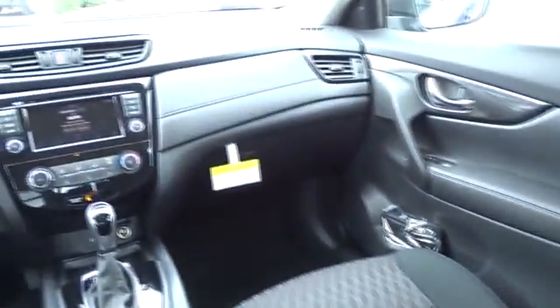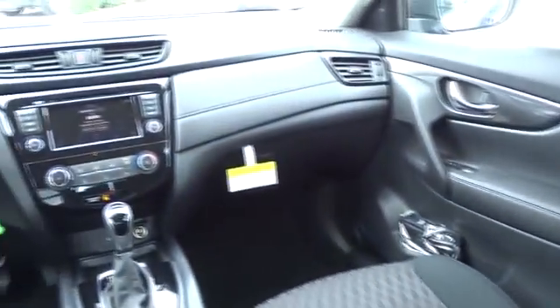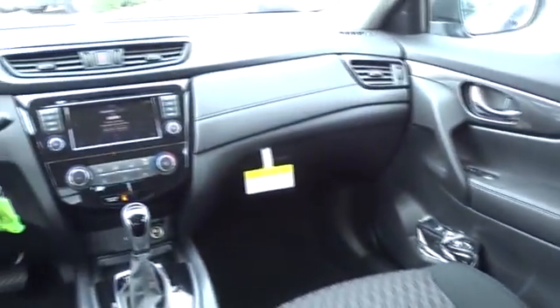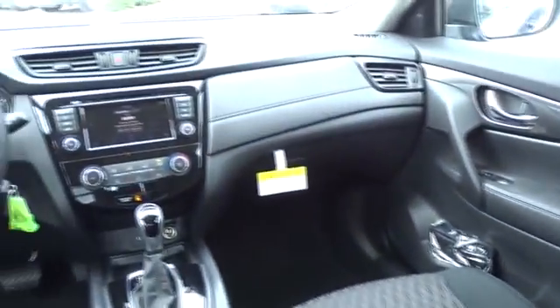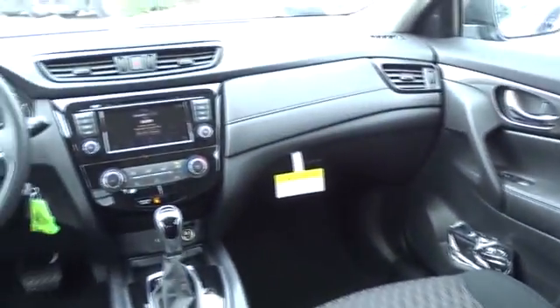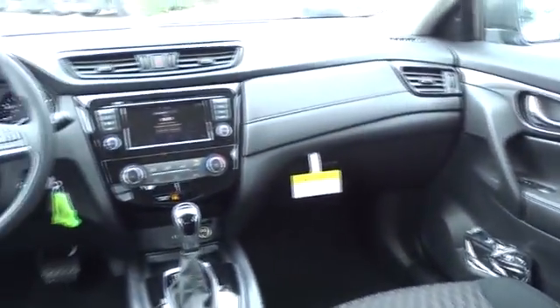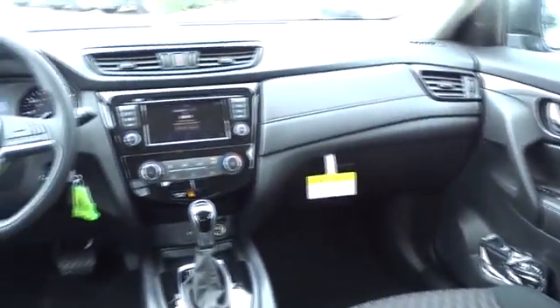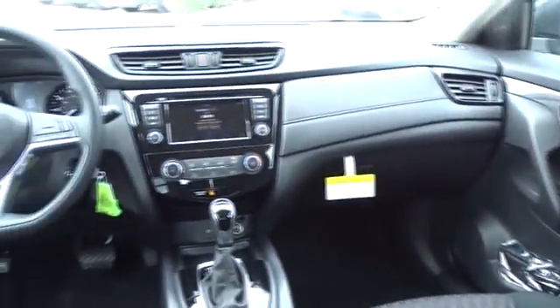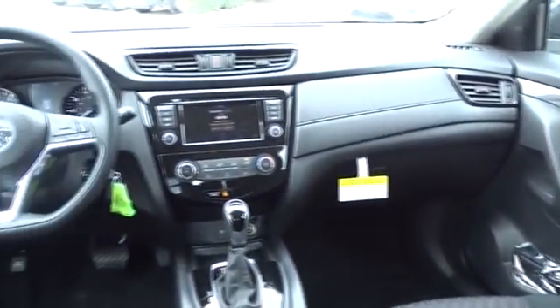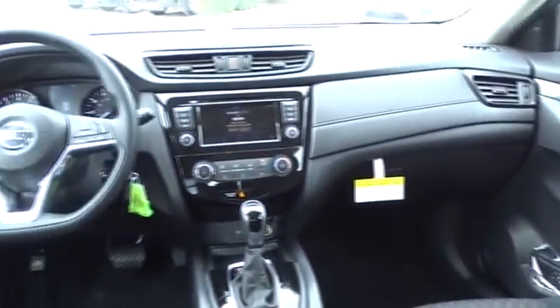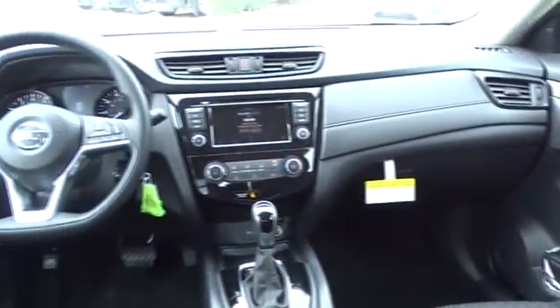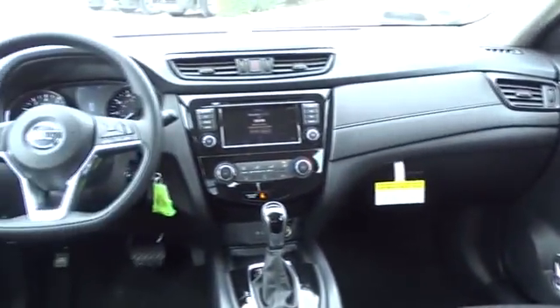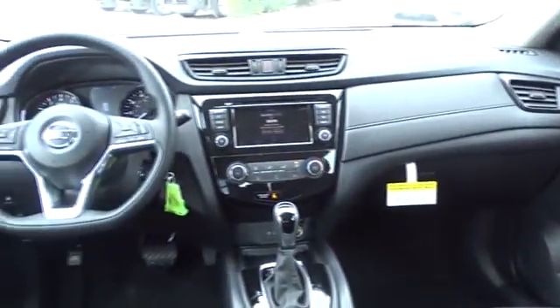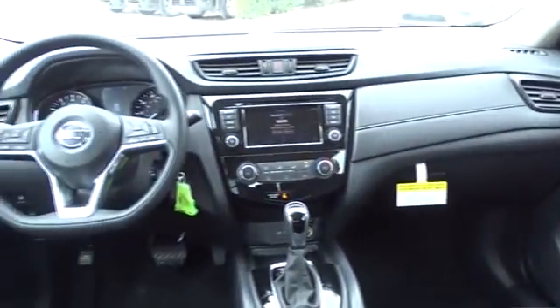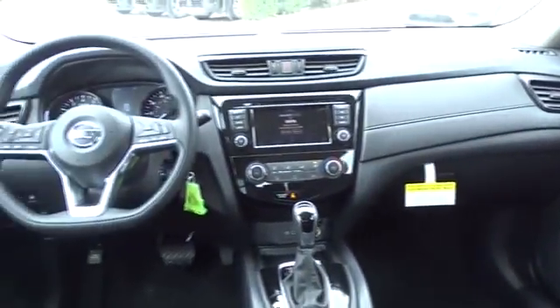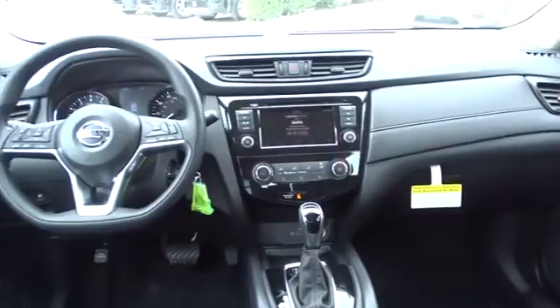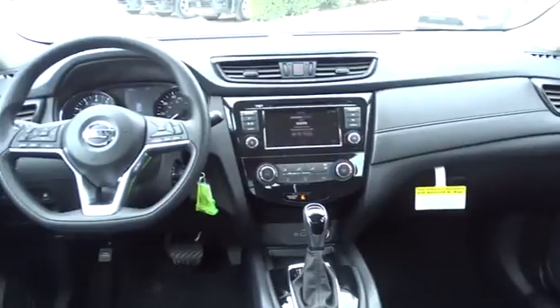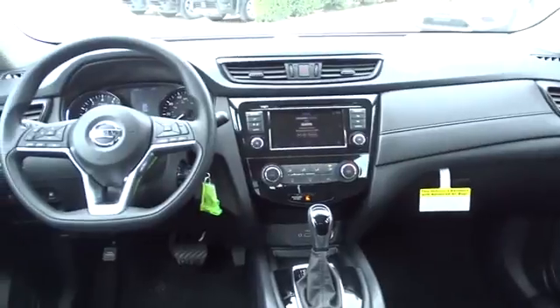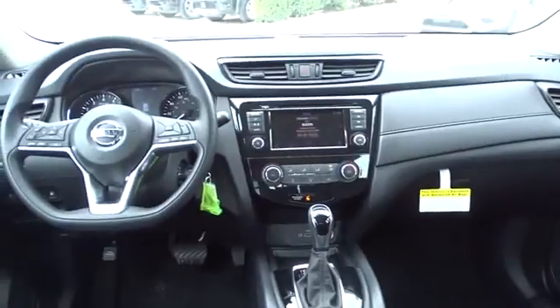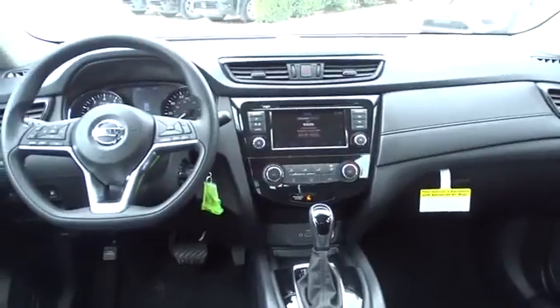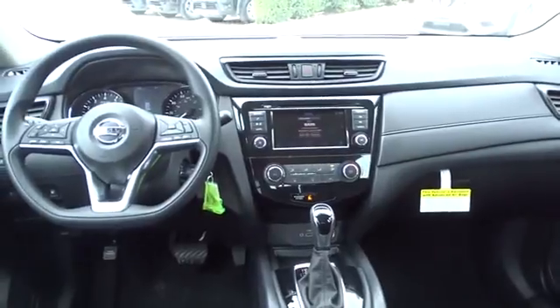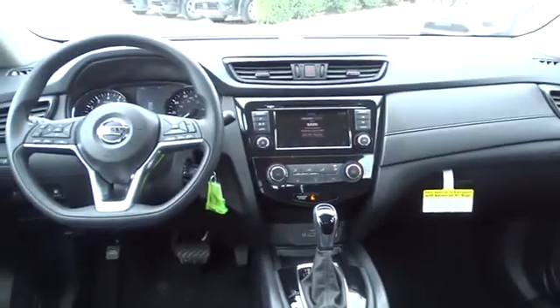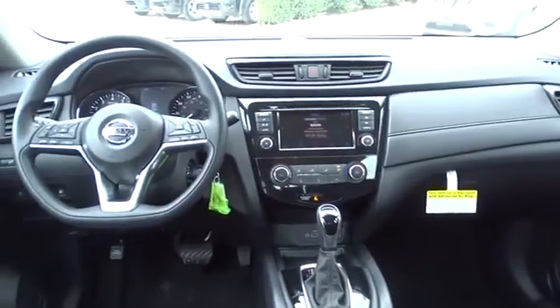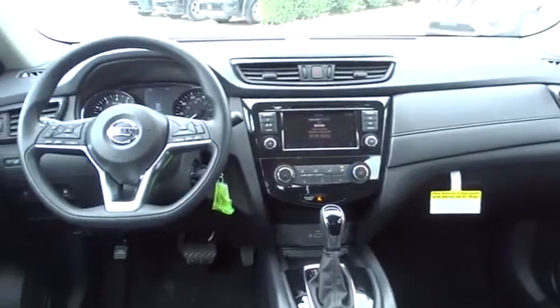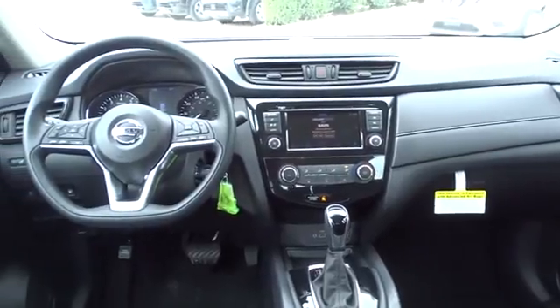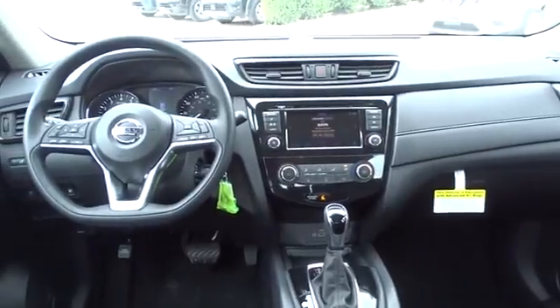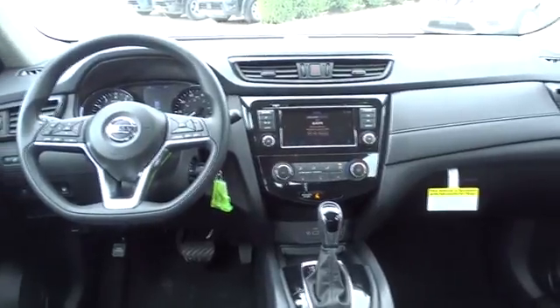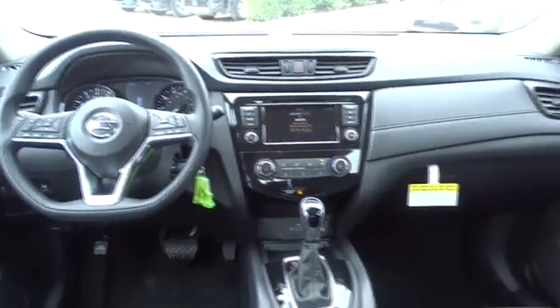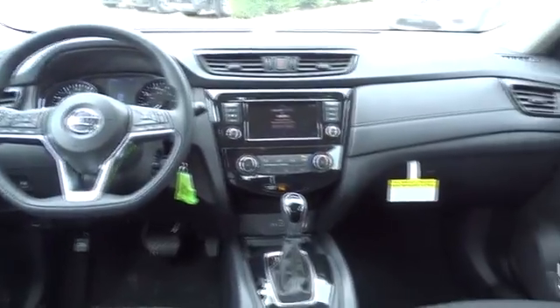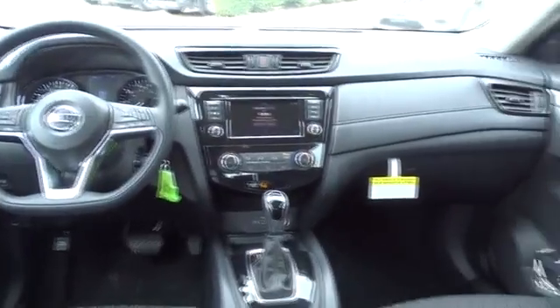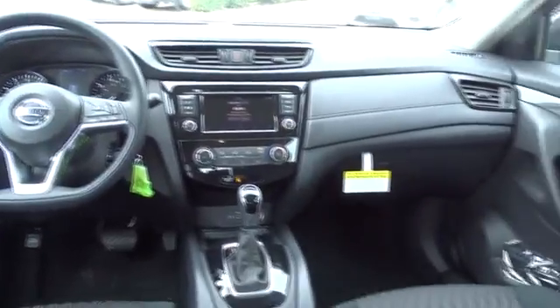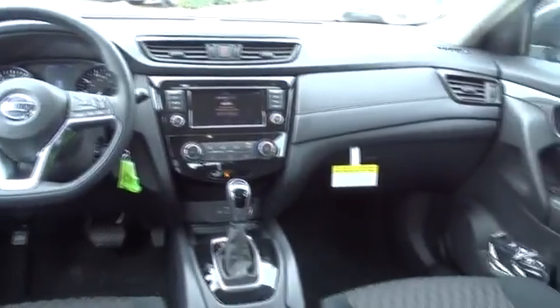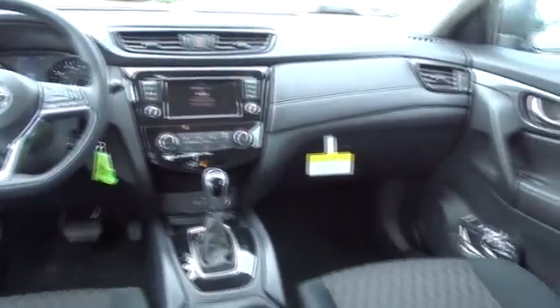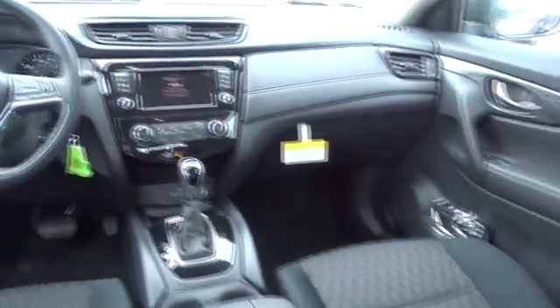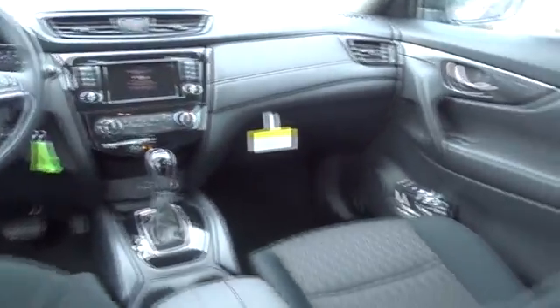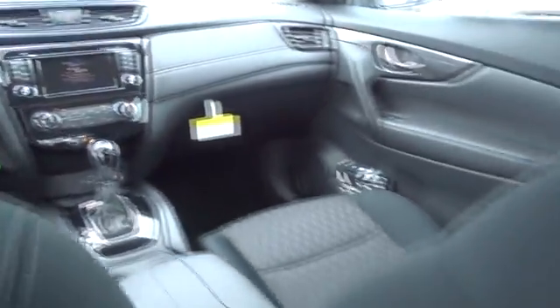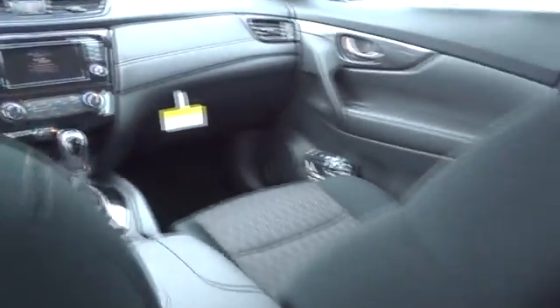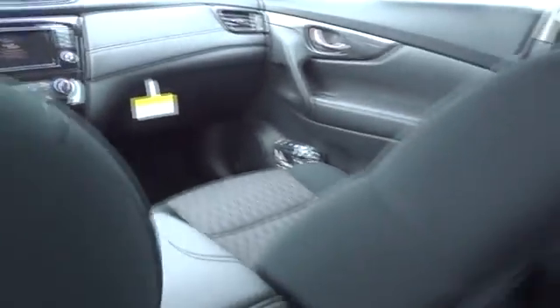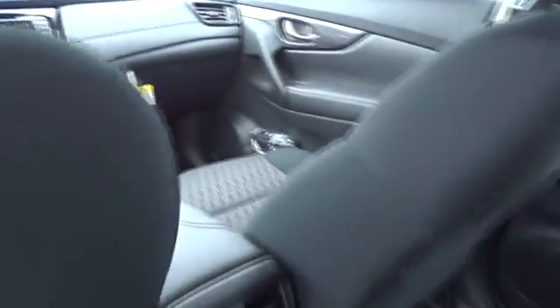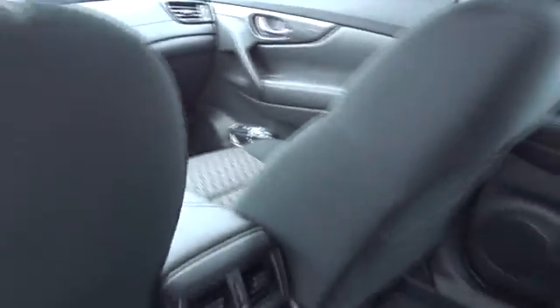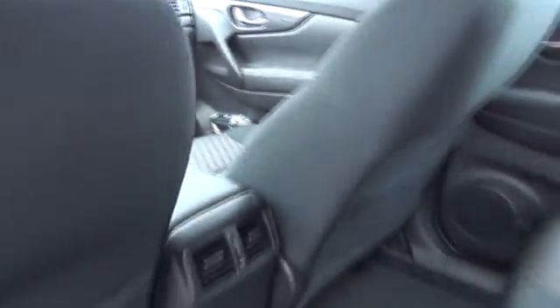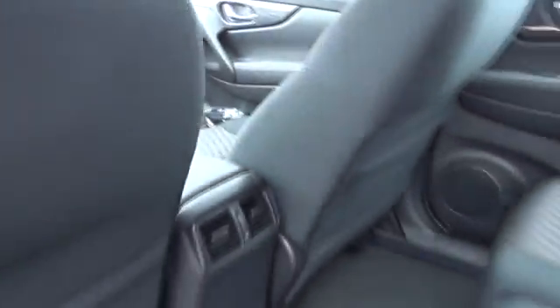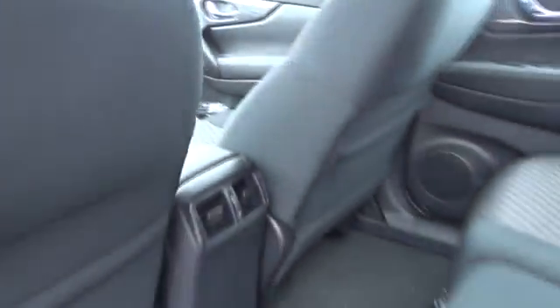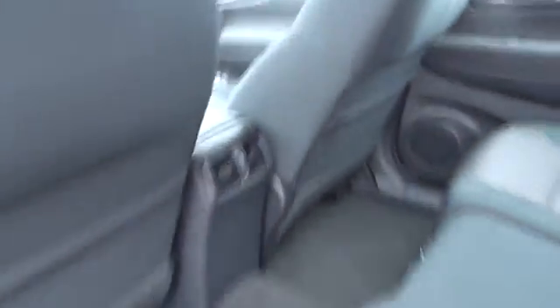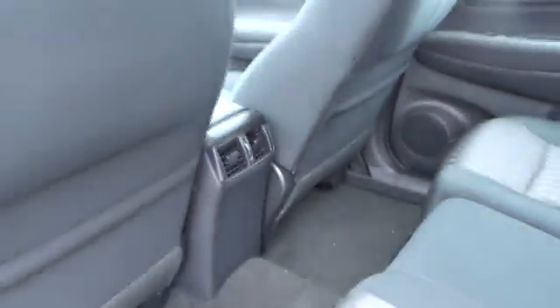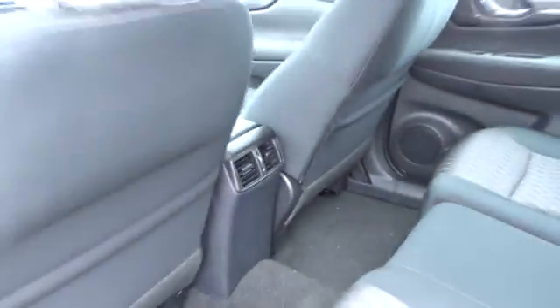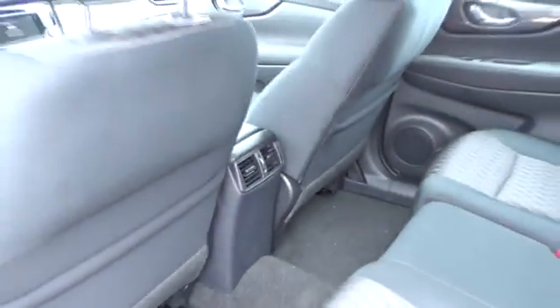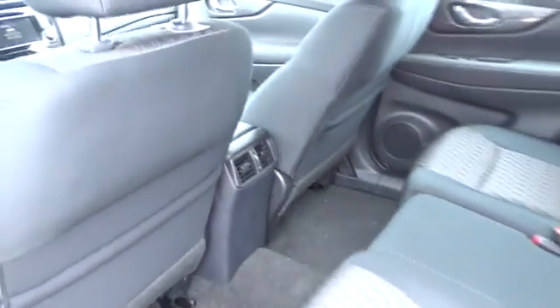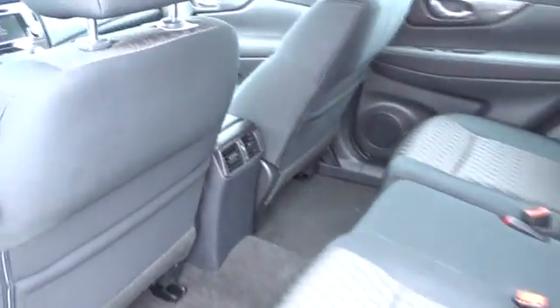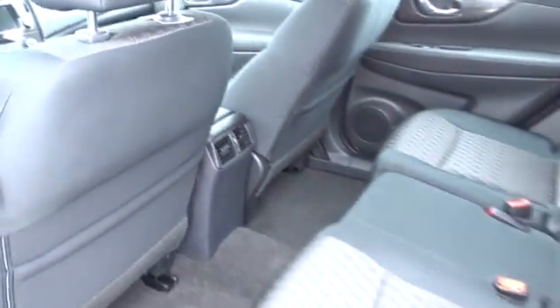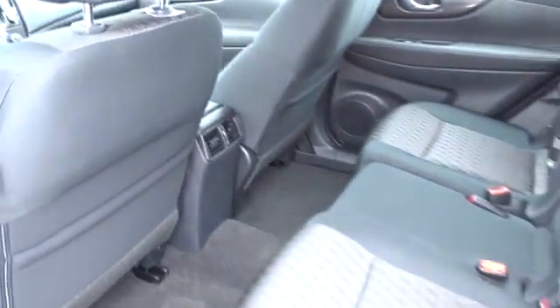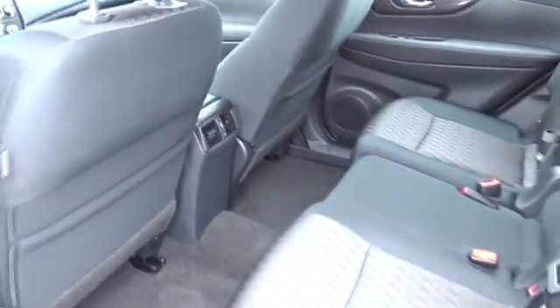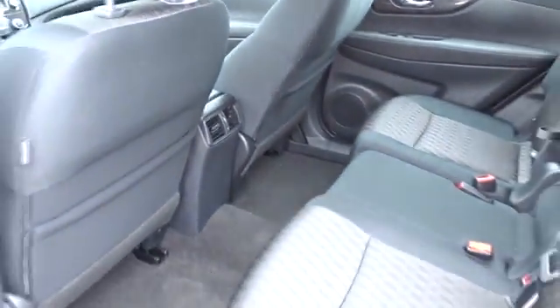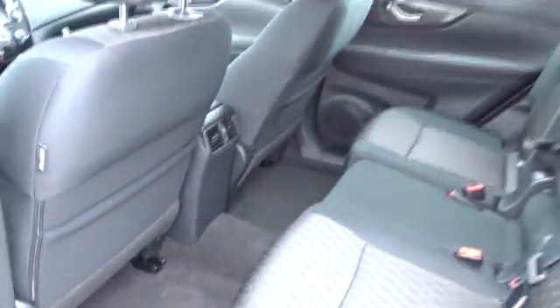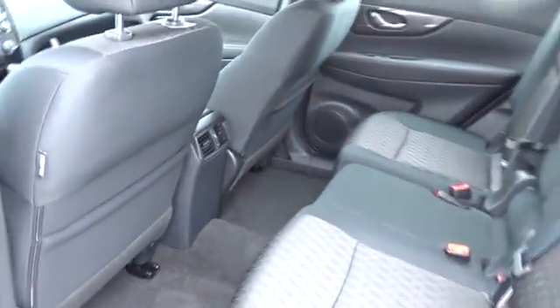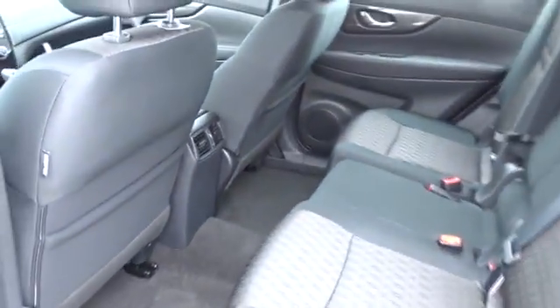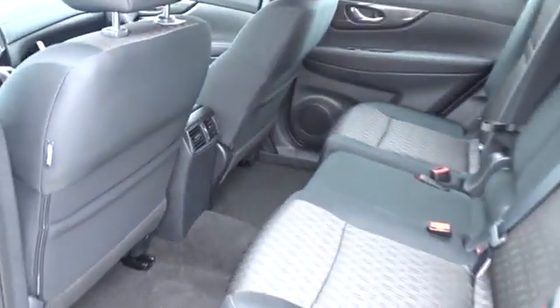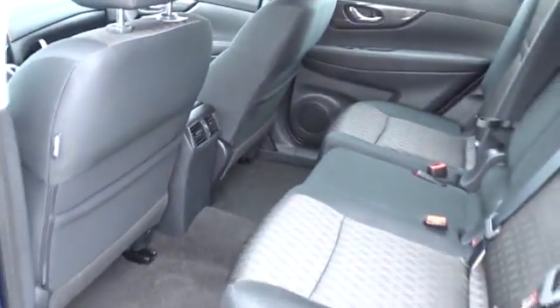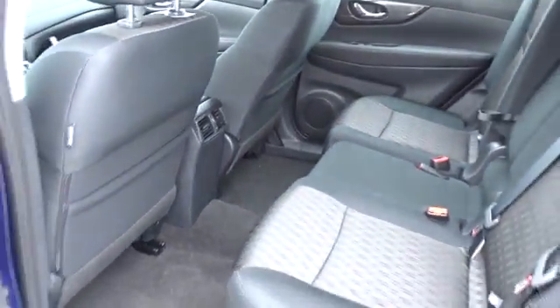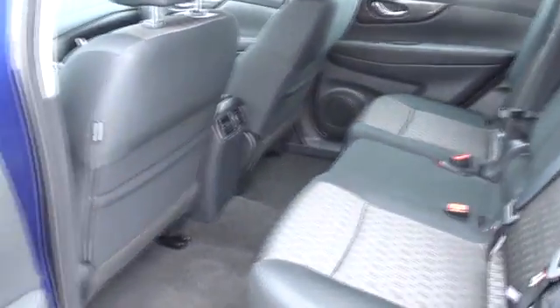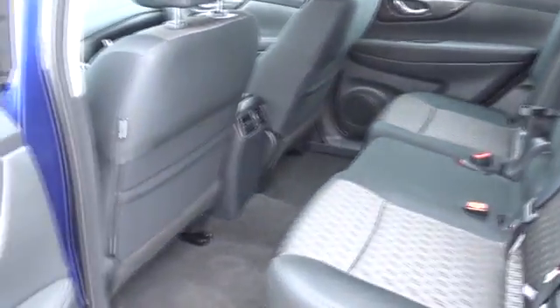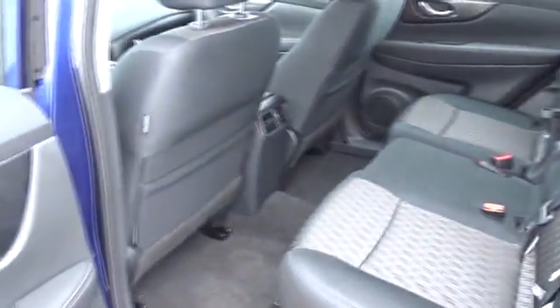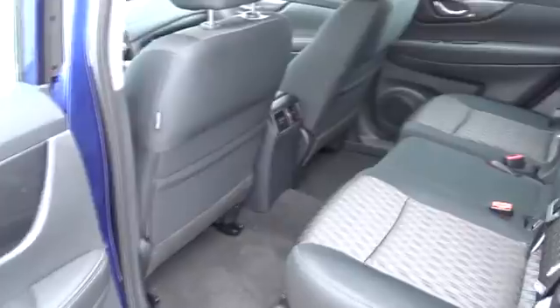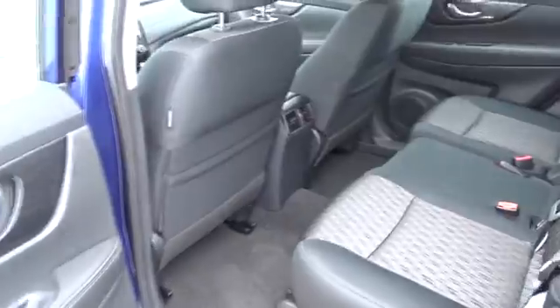AM-FM stereo radio, trip computer, CD player, power windows, power door locks, and child safety locks.